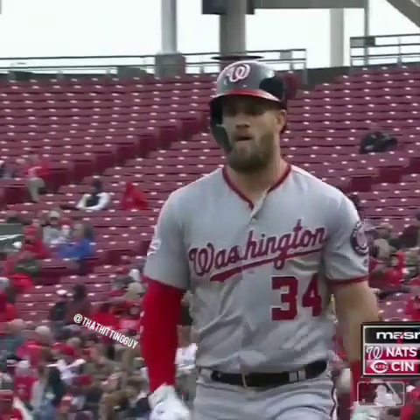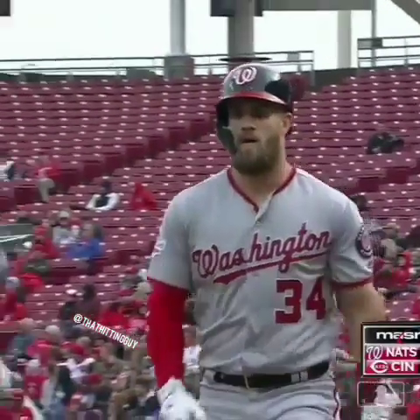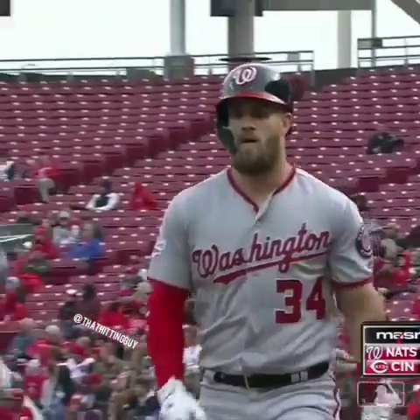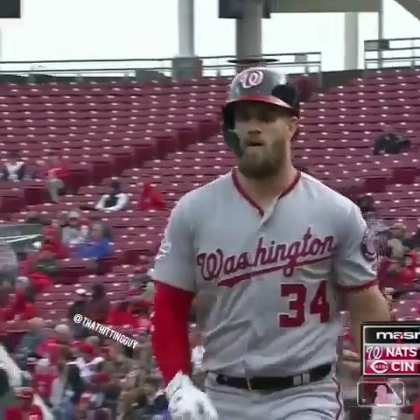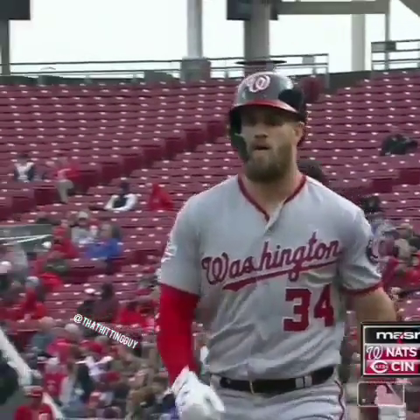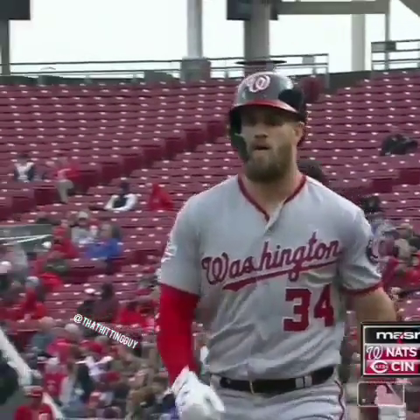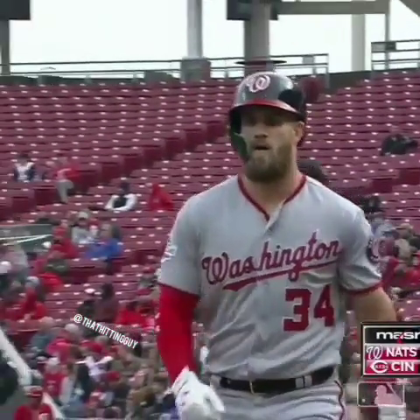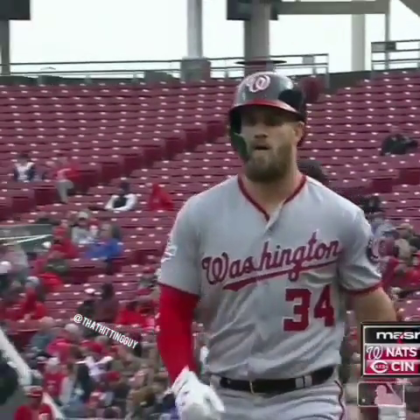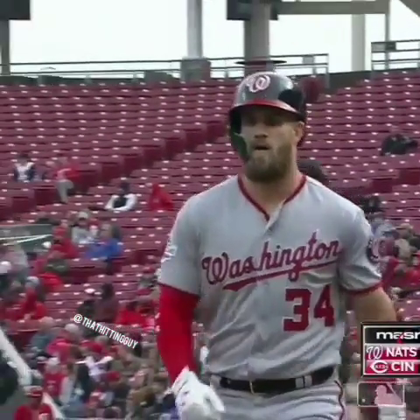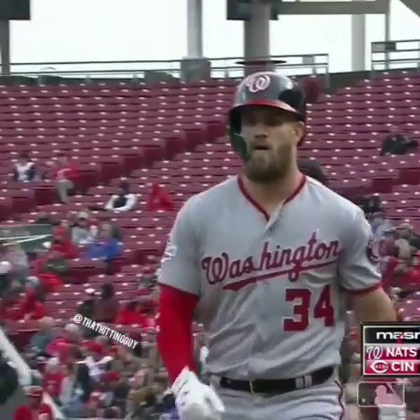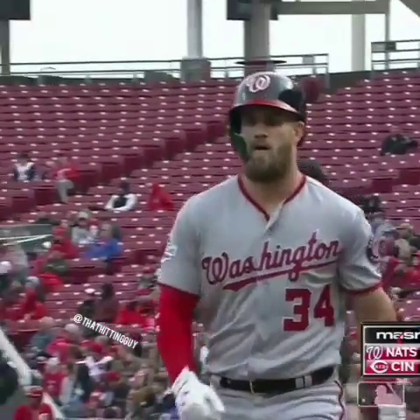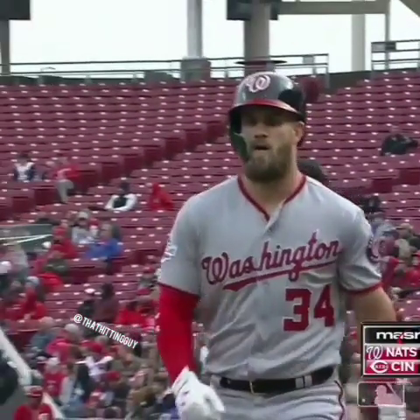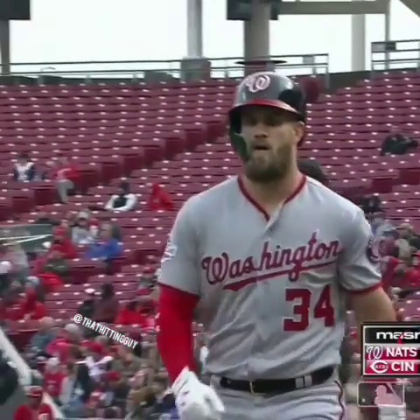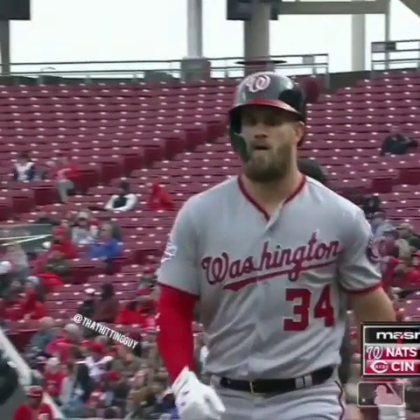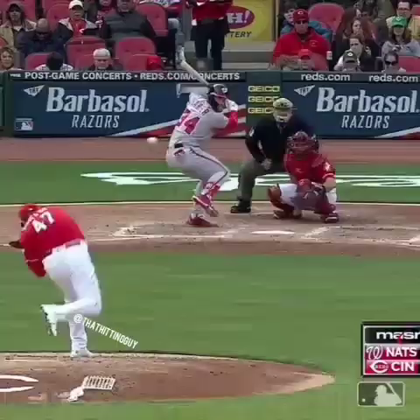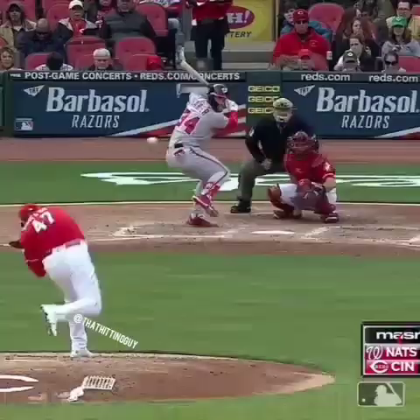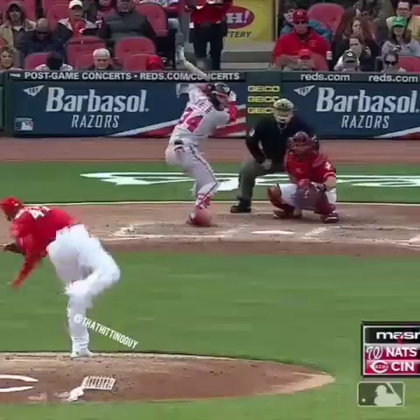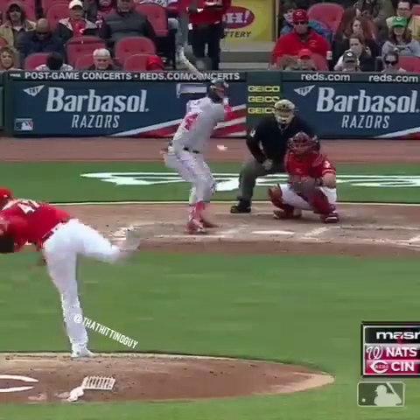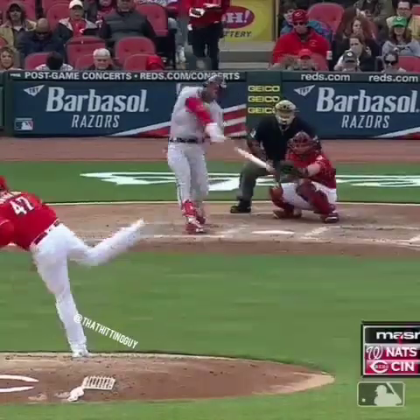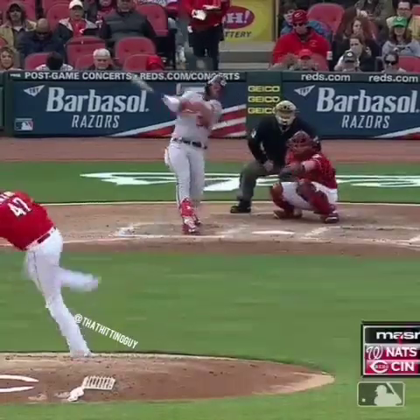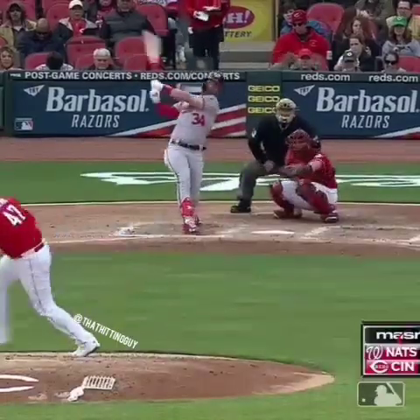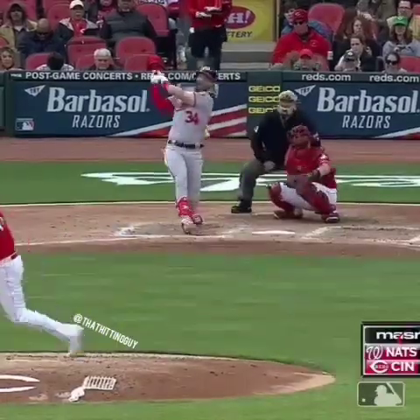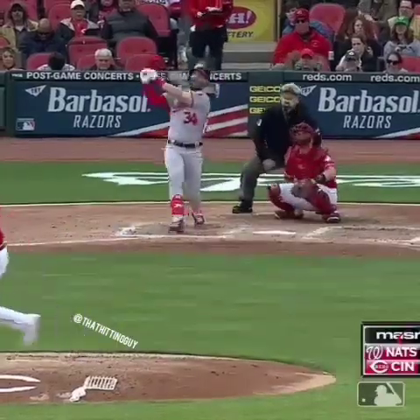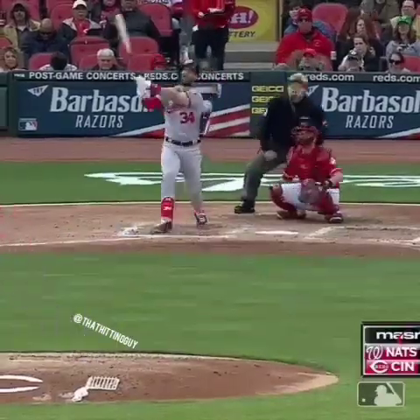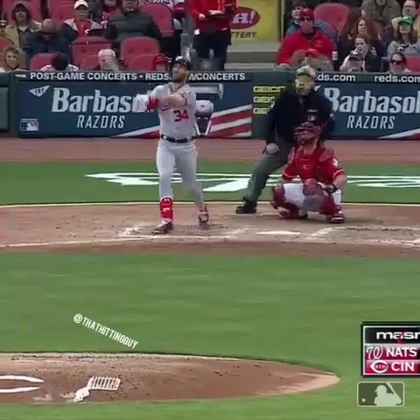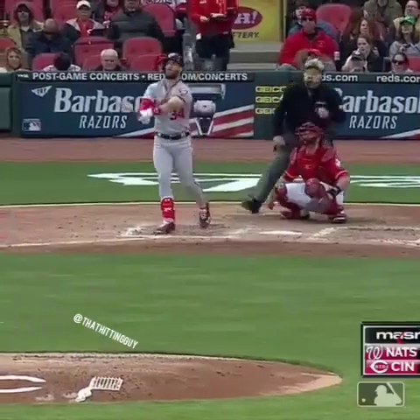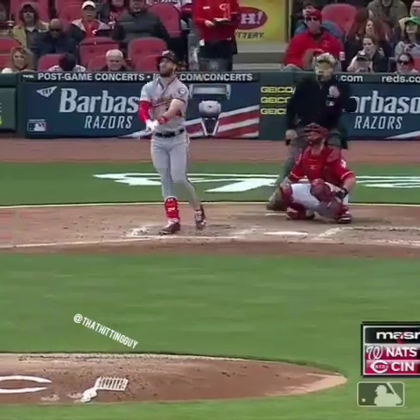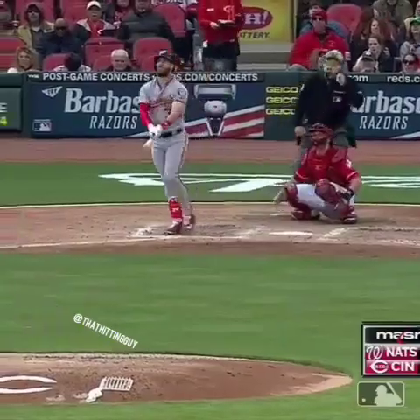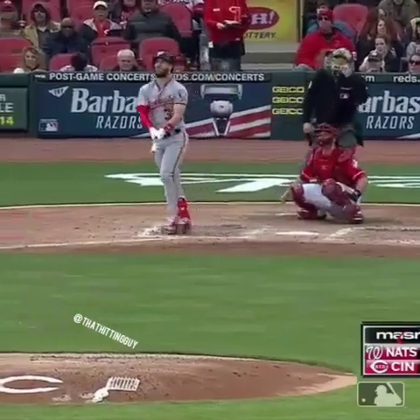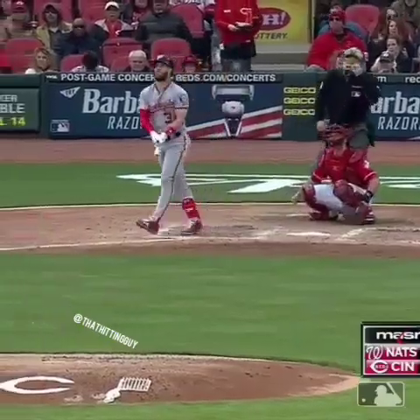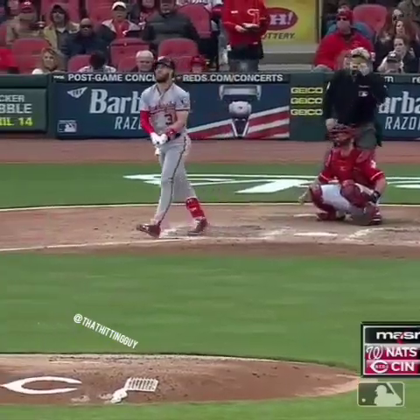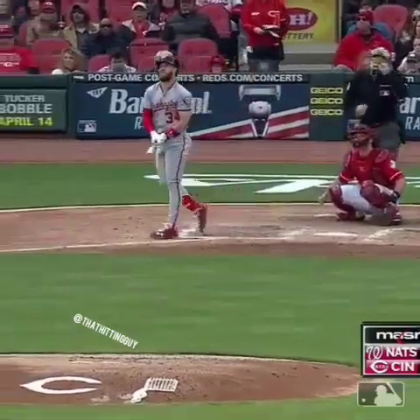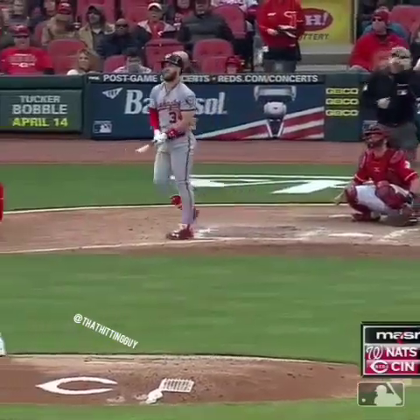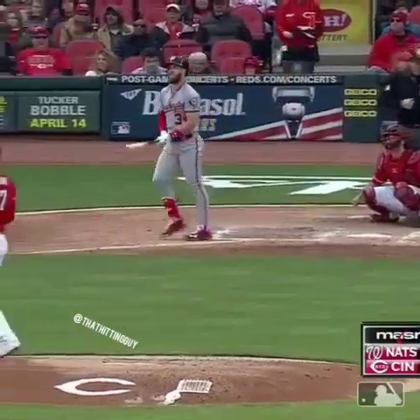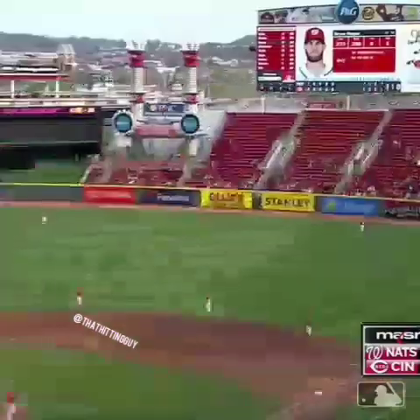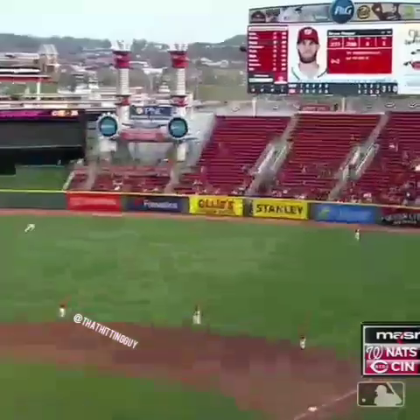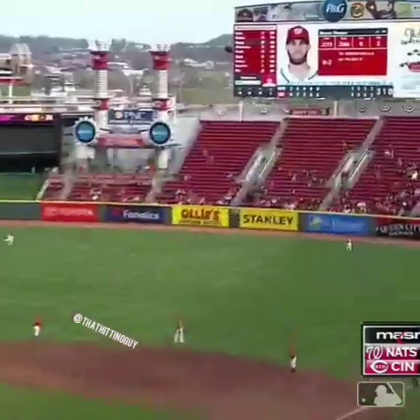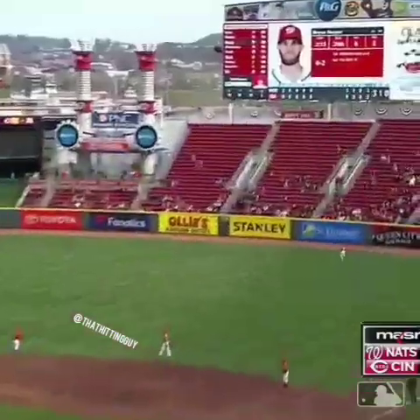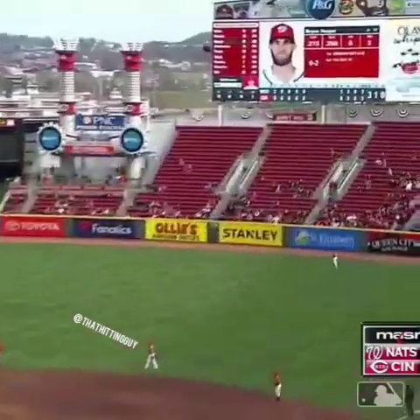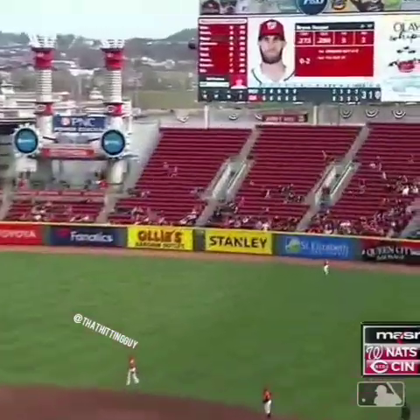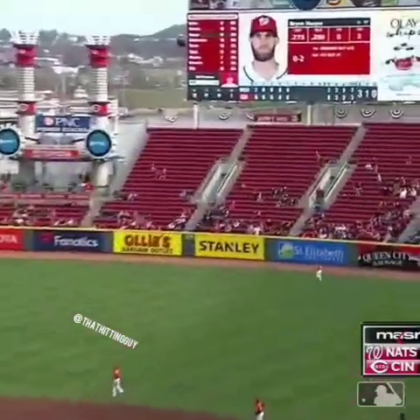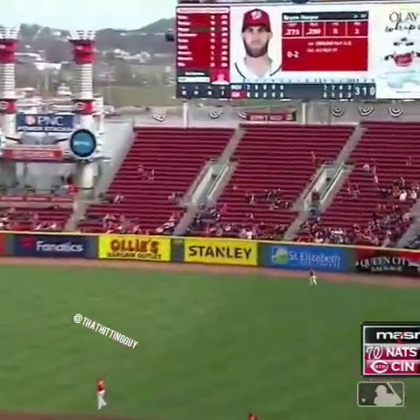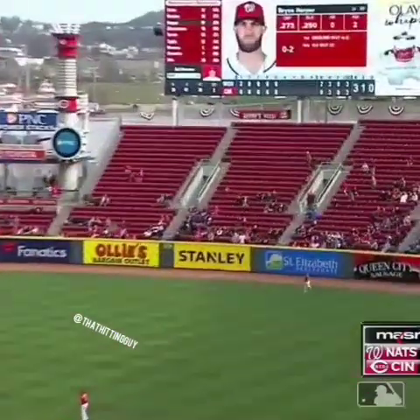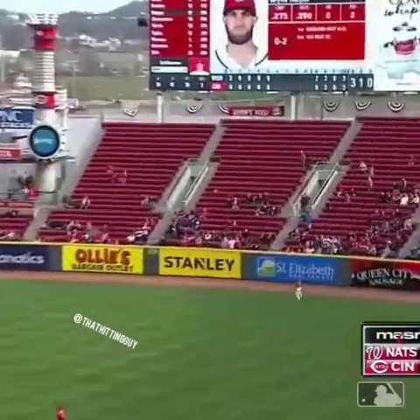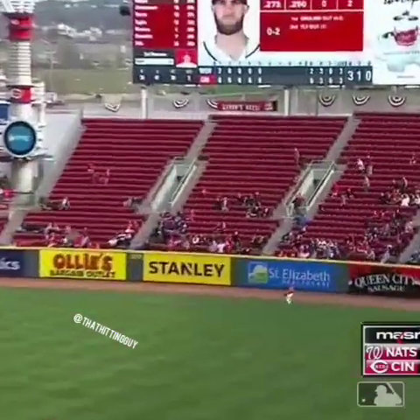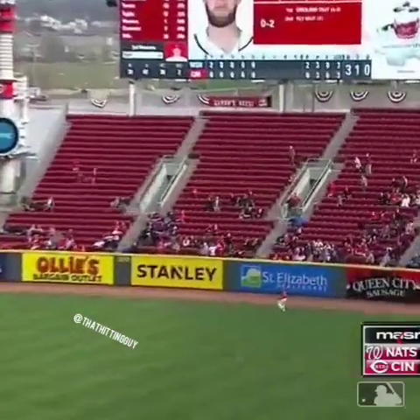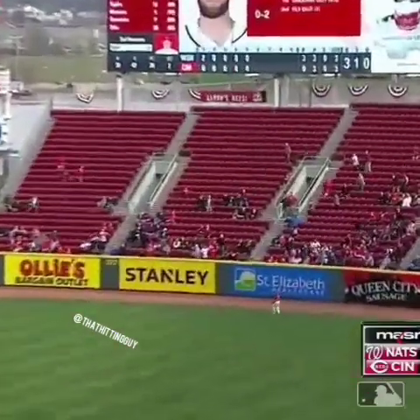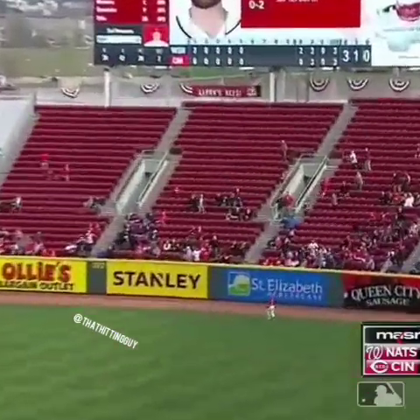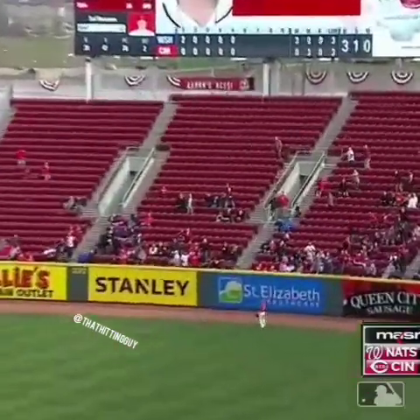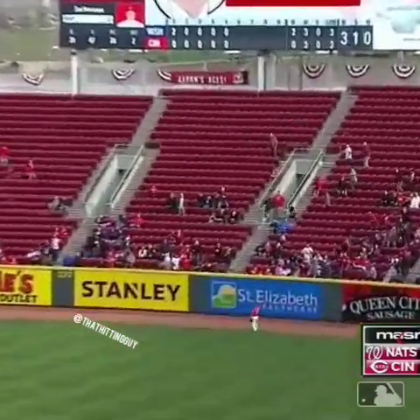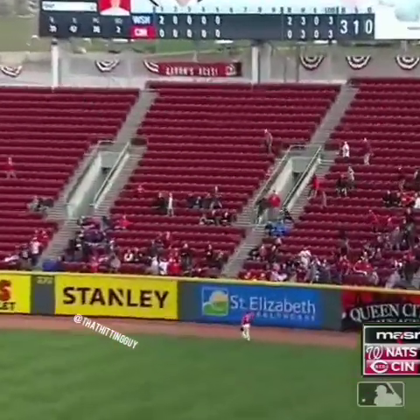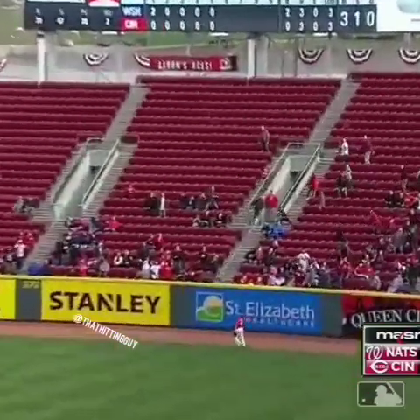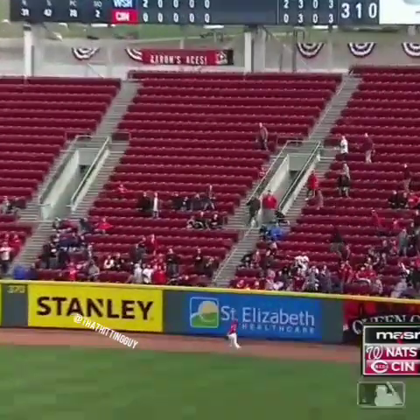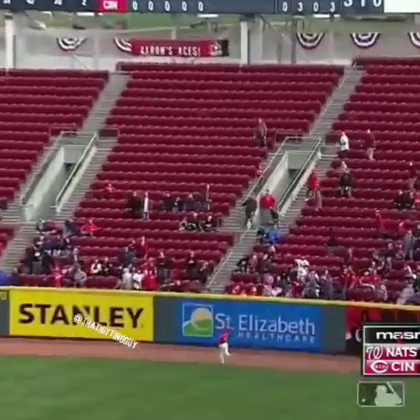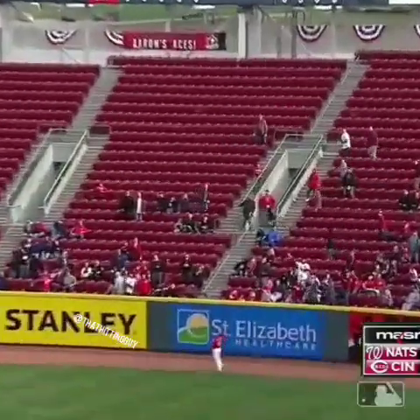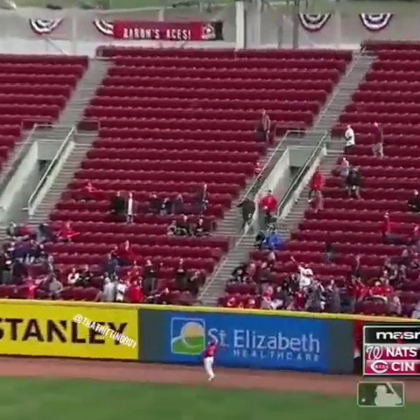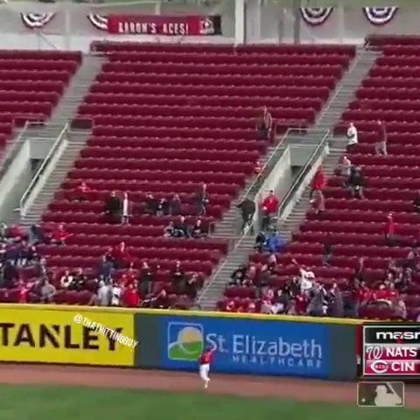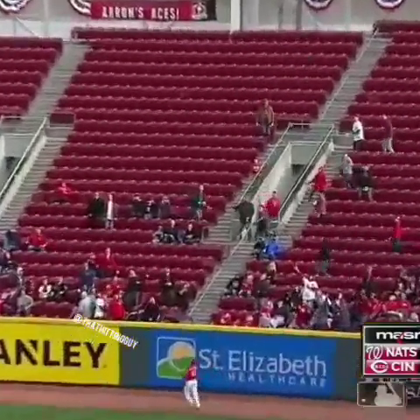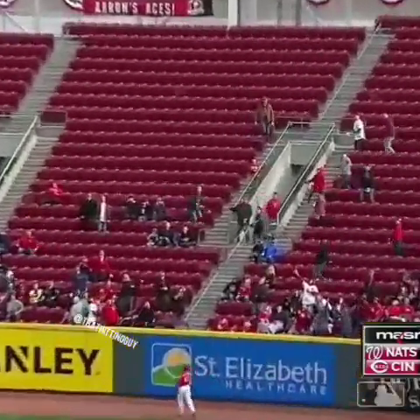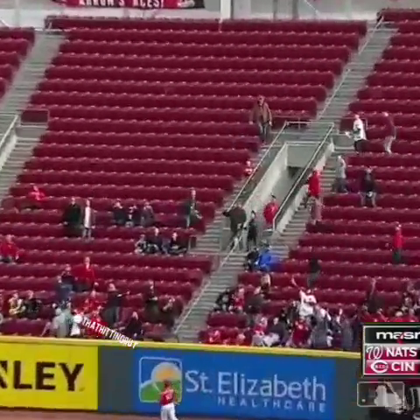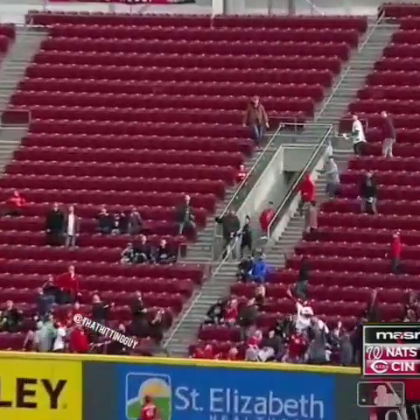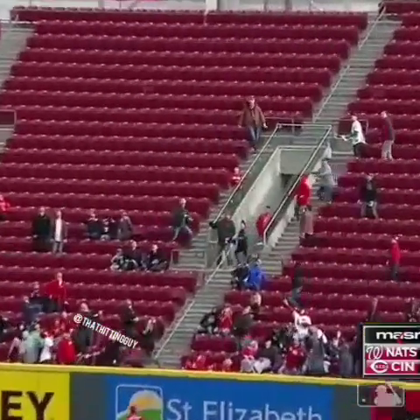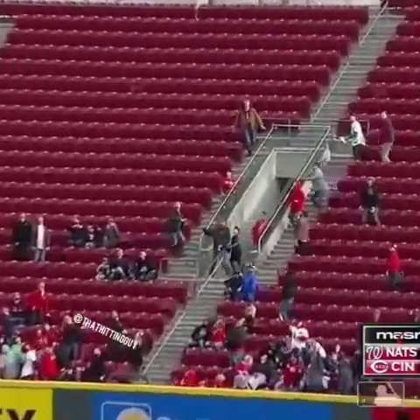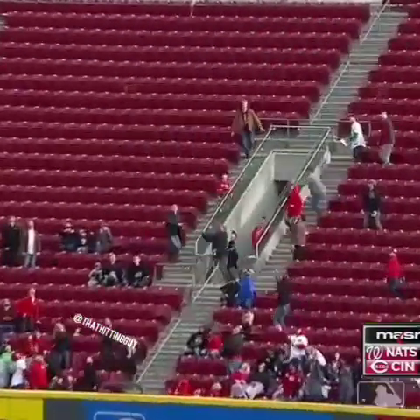All right, I see you, Bryce. Let's watch him do it. He launches one to right. Schepler back. See?